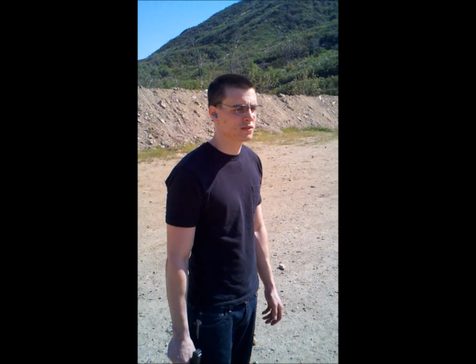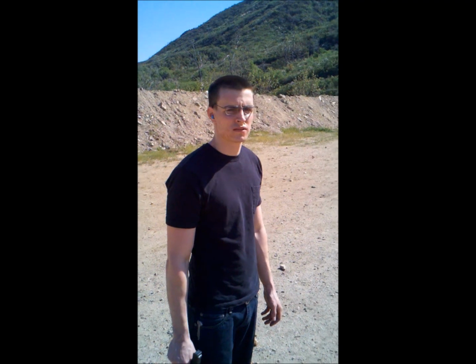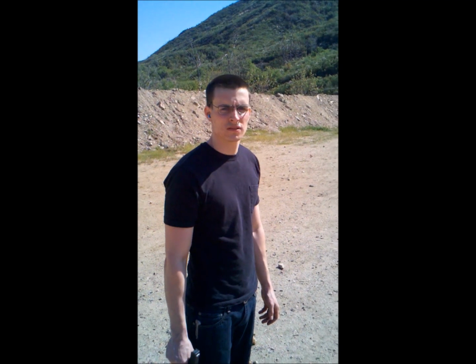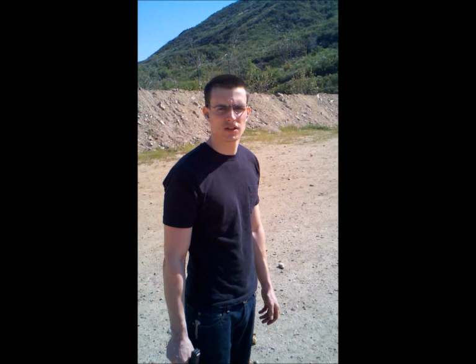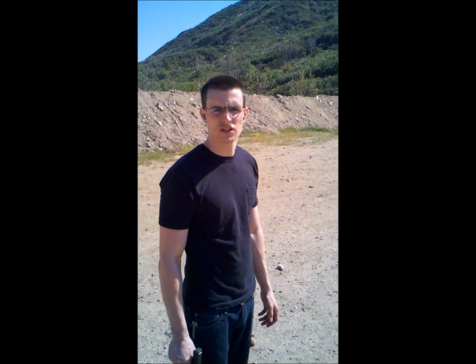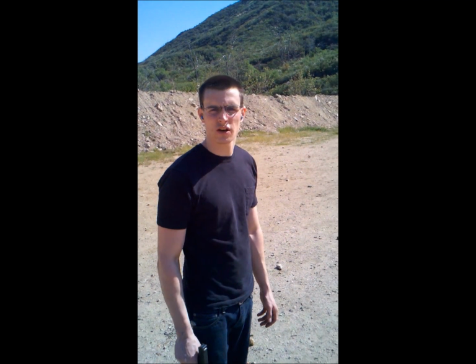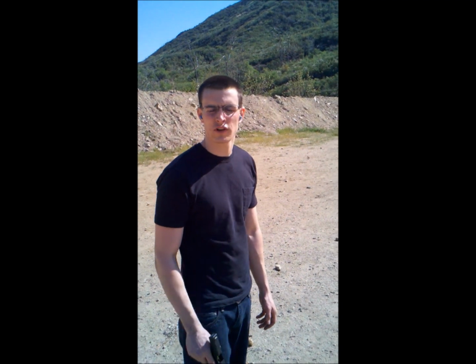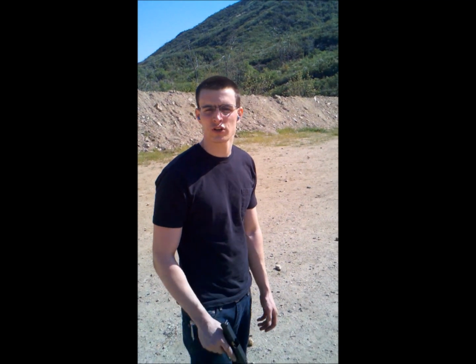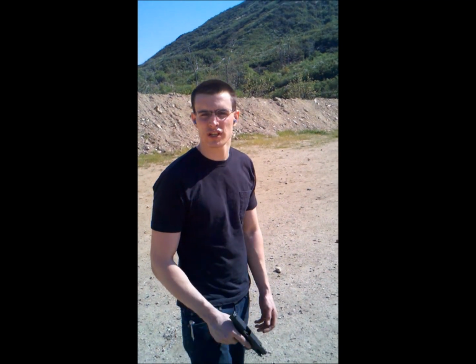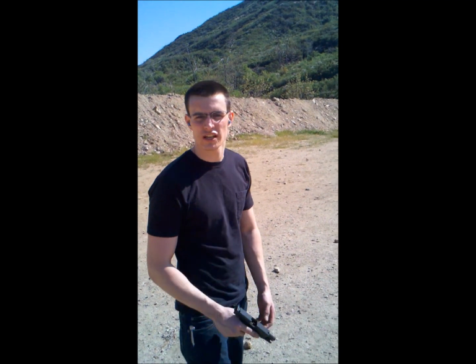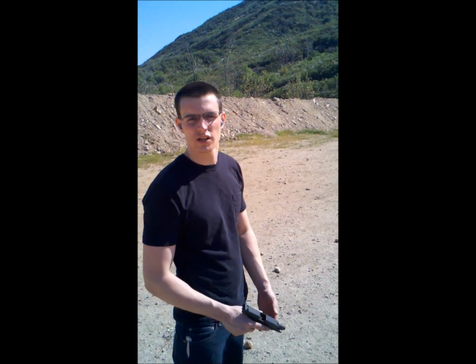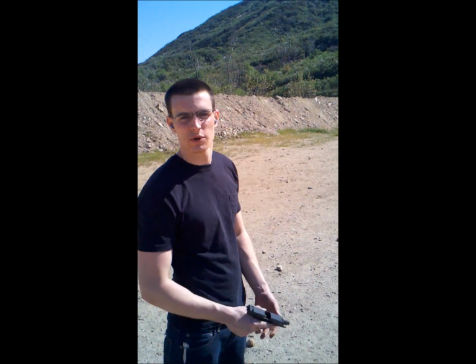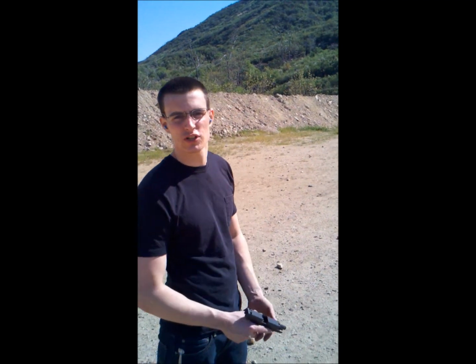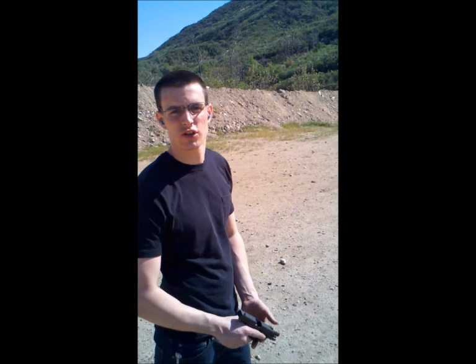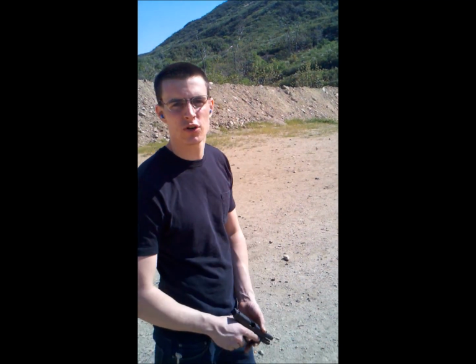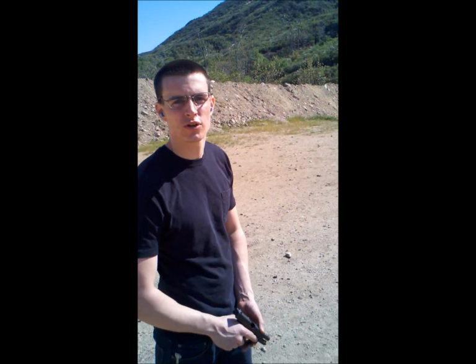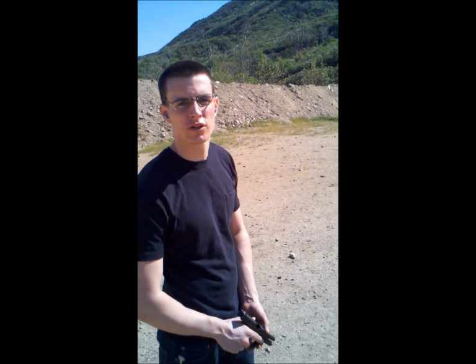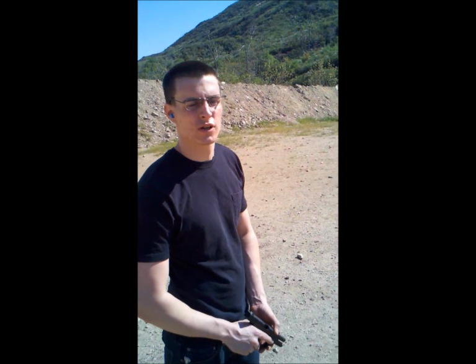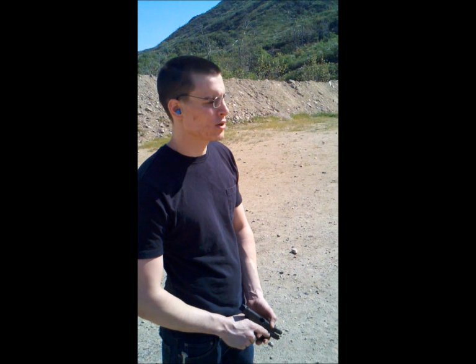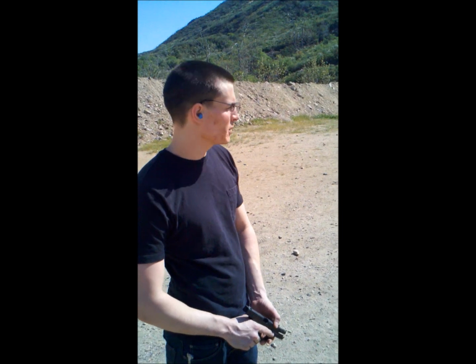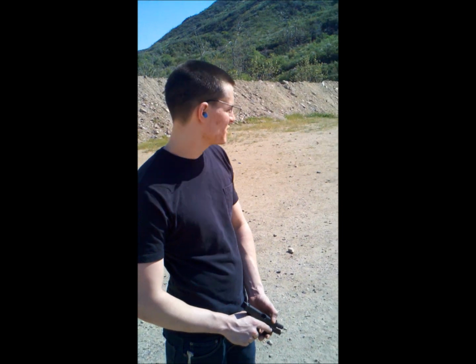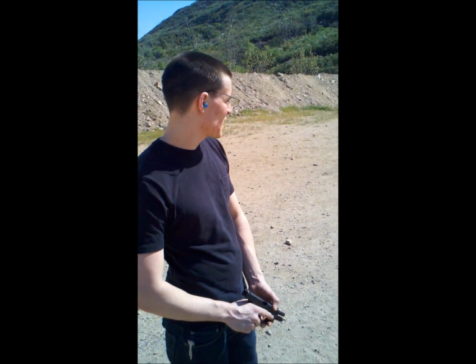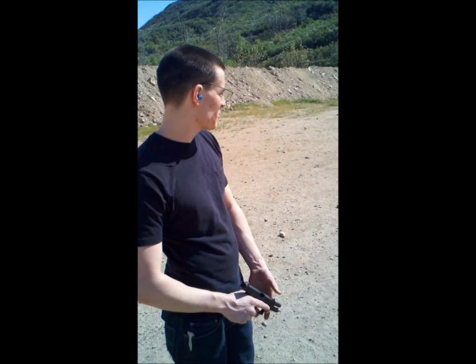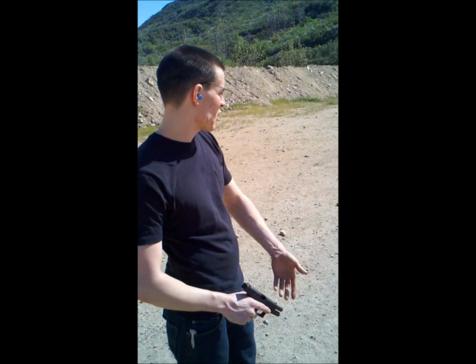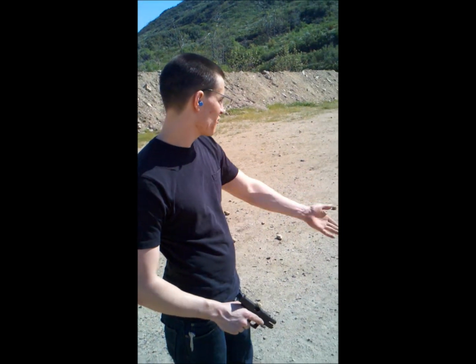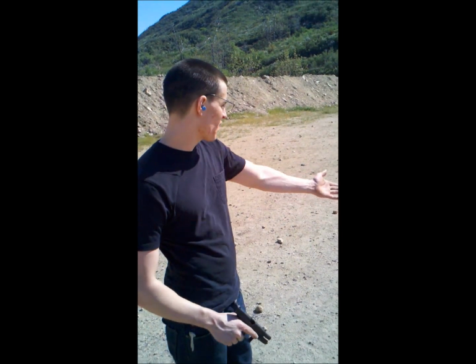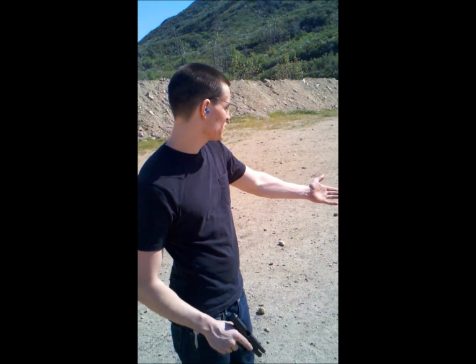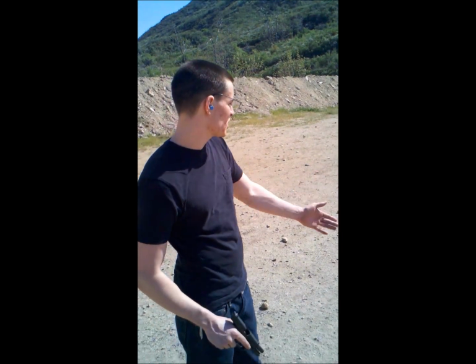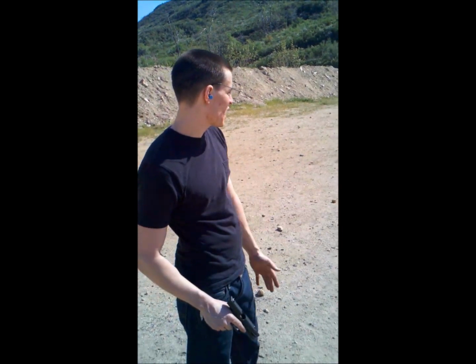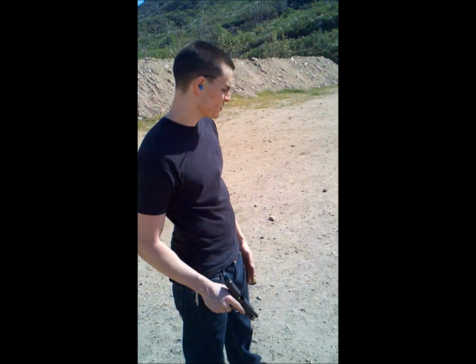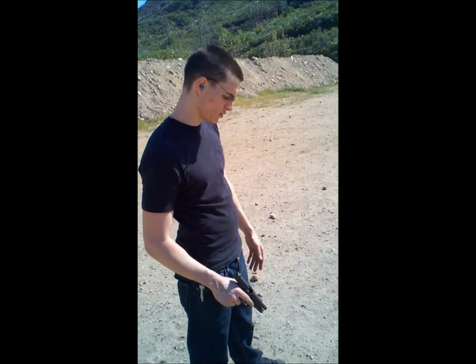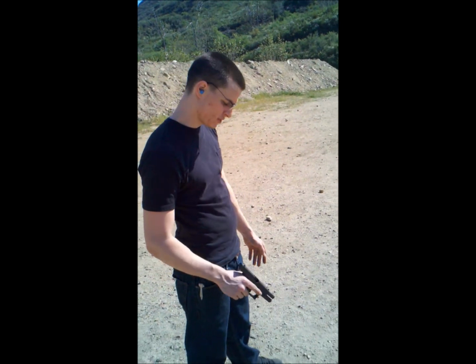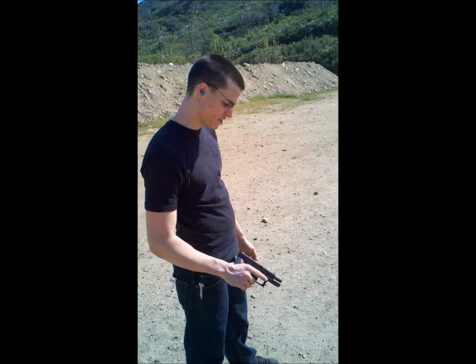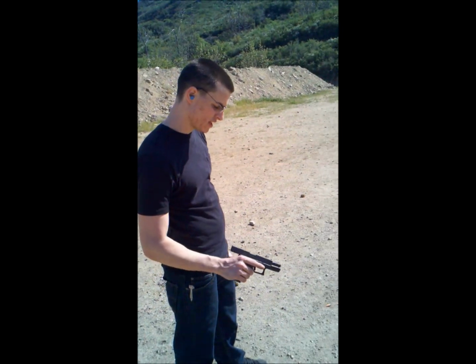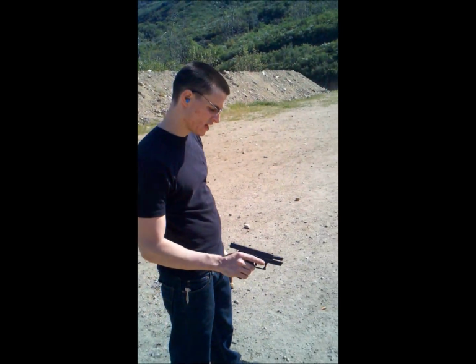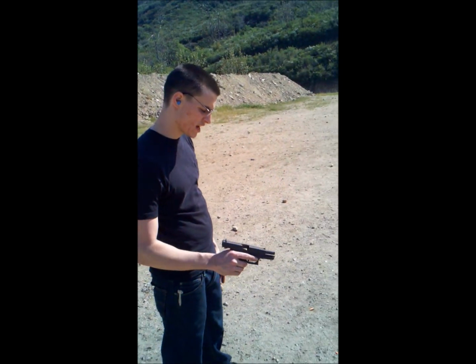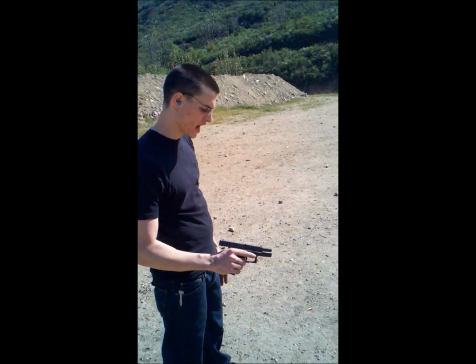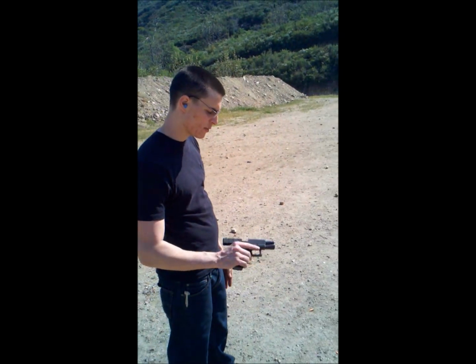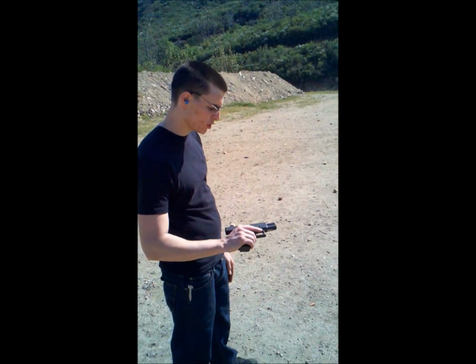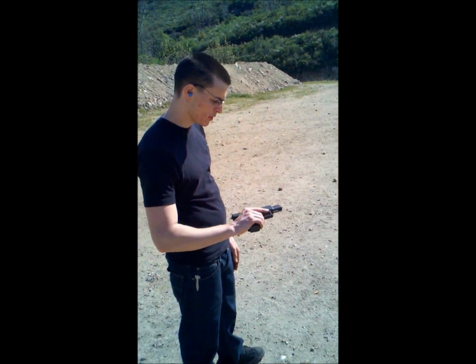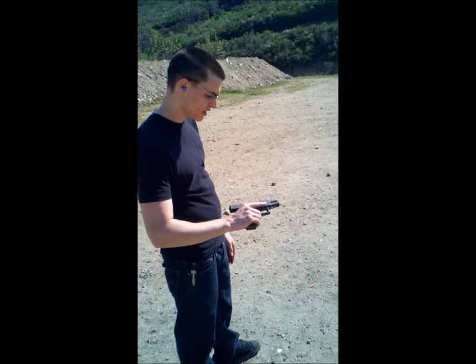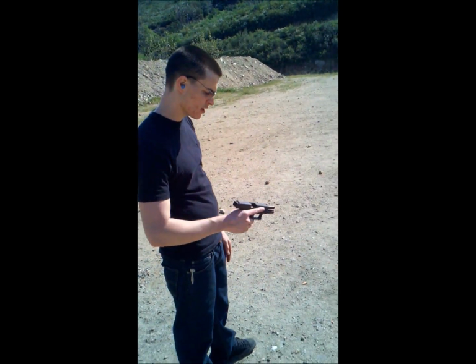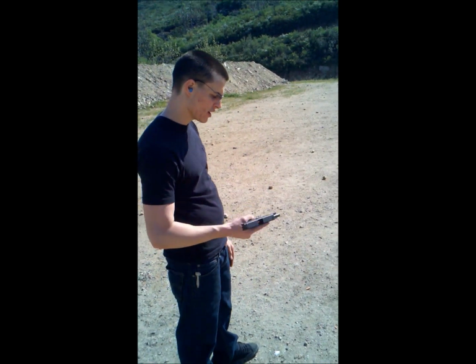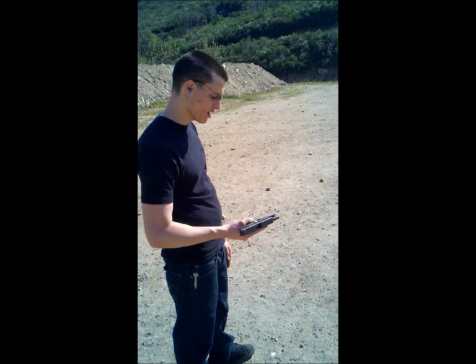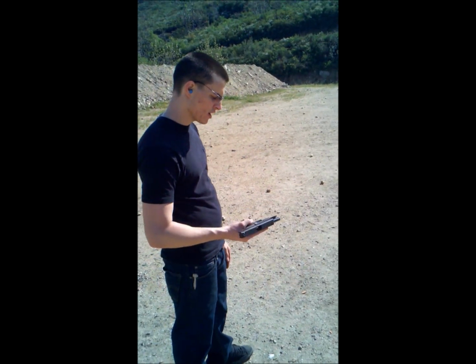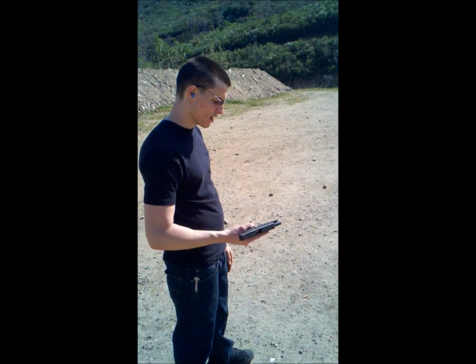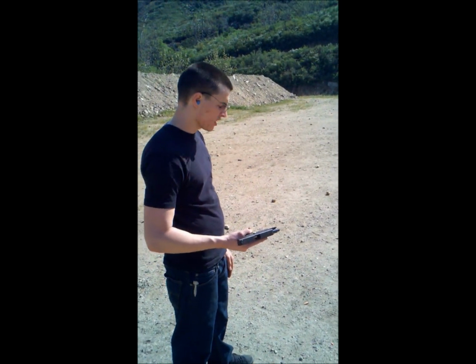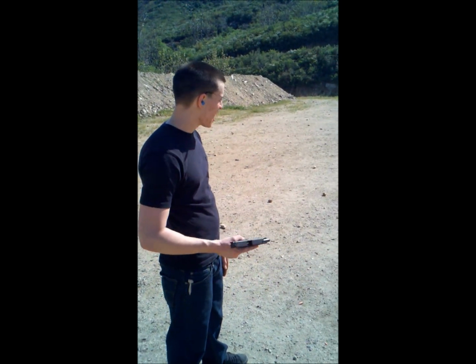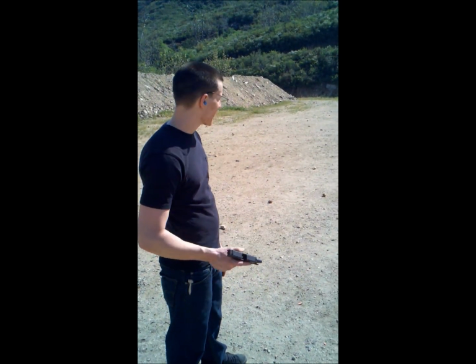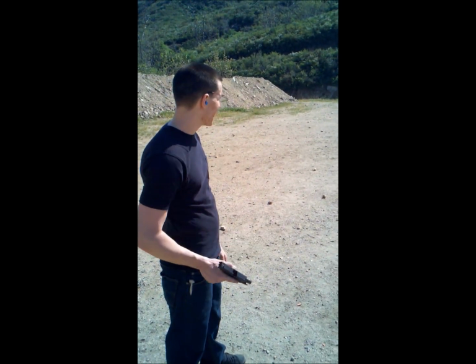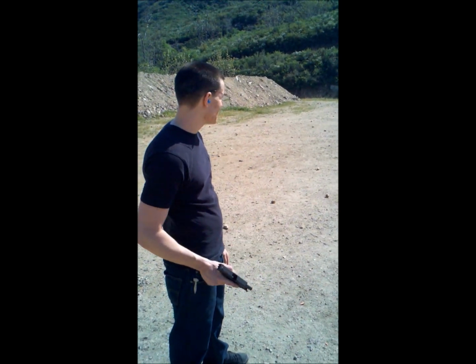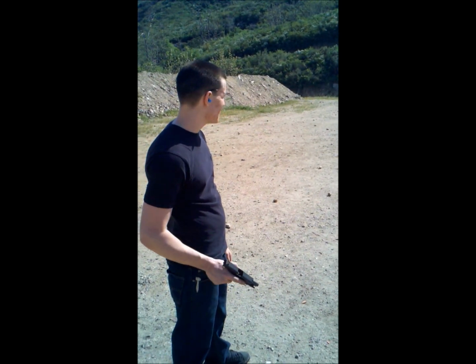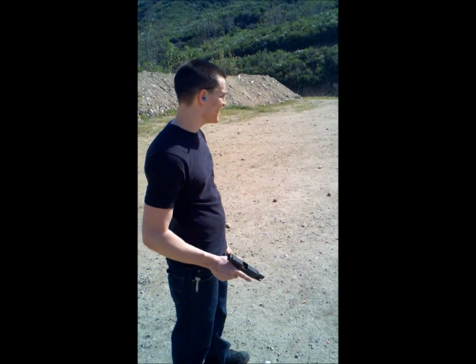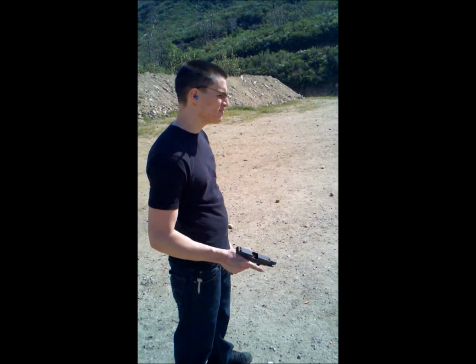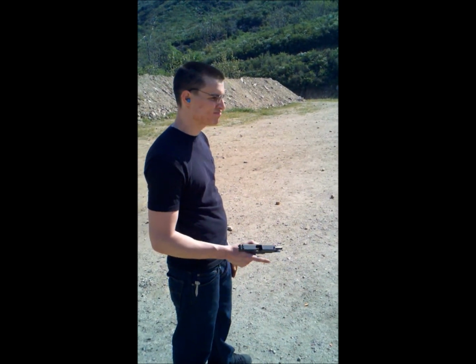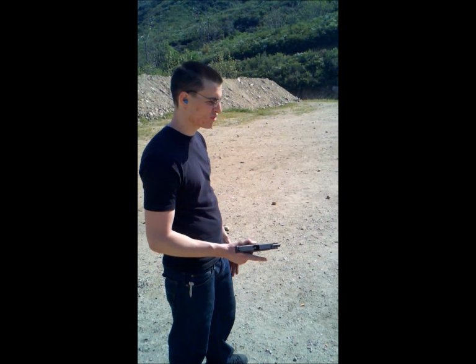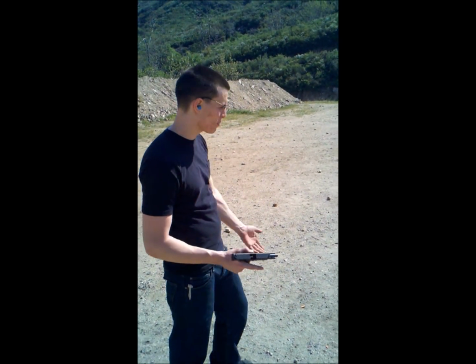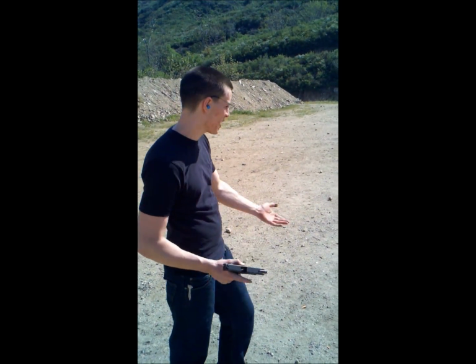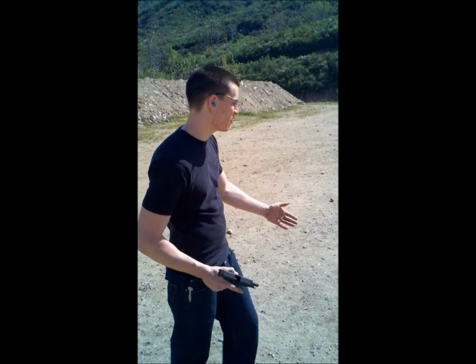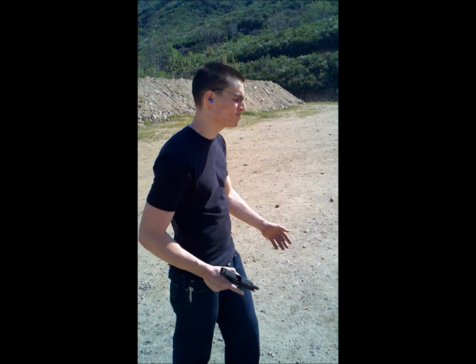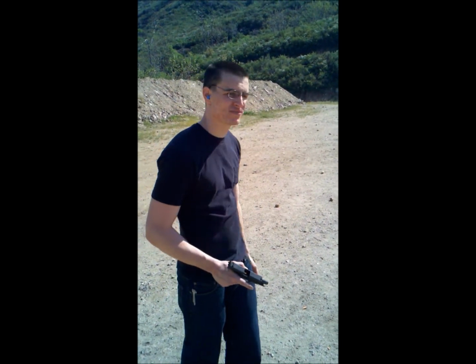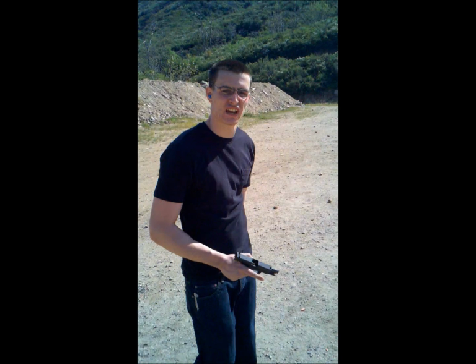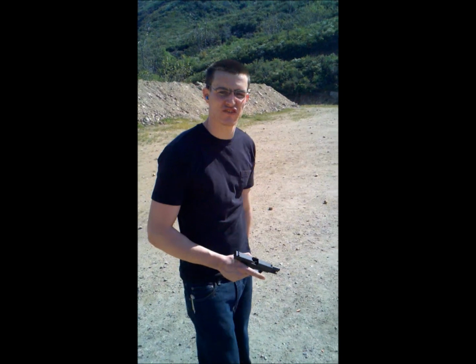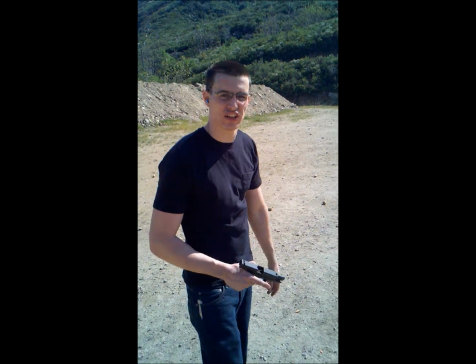Here's our video test number 2. We're going to take about 5 shots with the 9mm Glock 19 from about 10 feet.